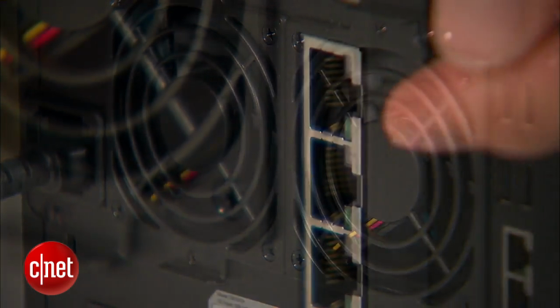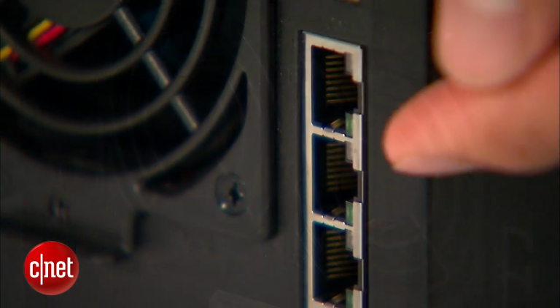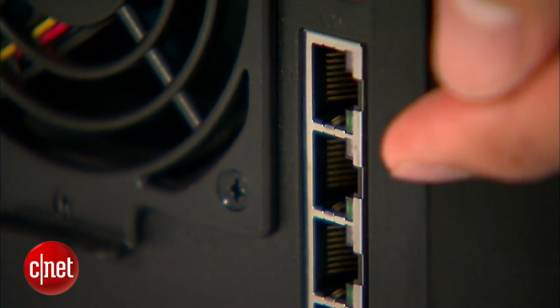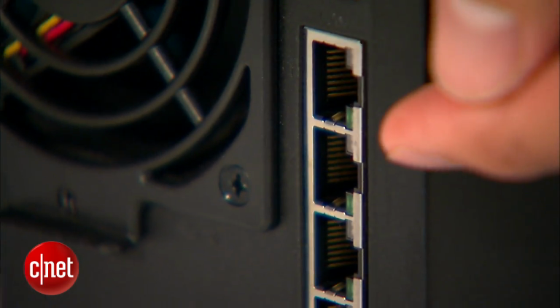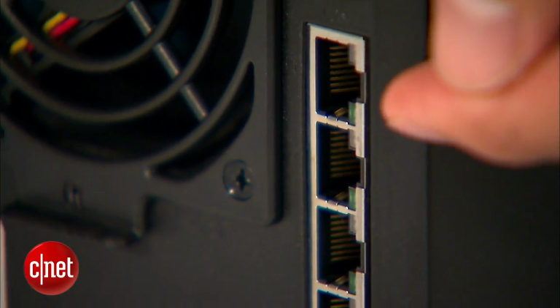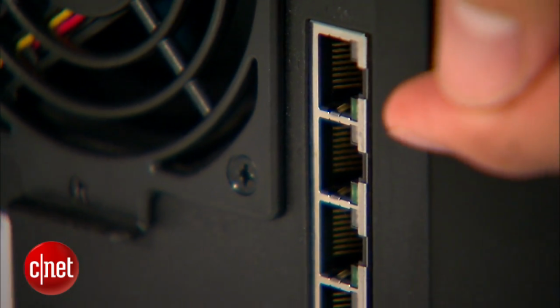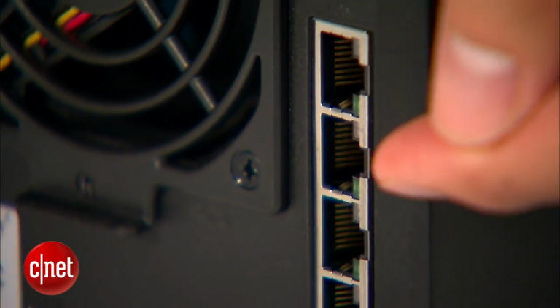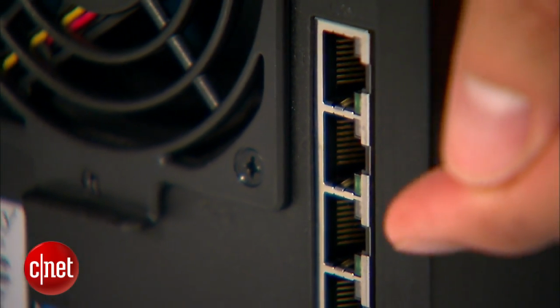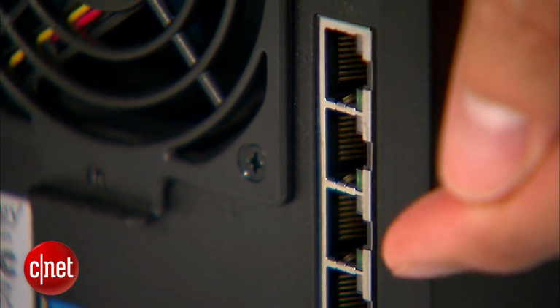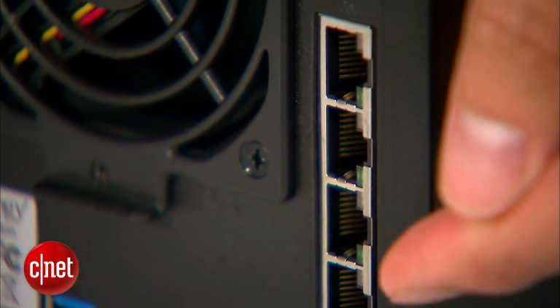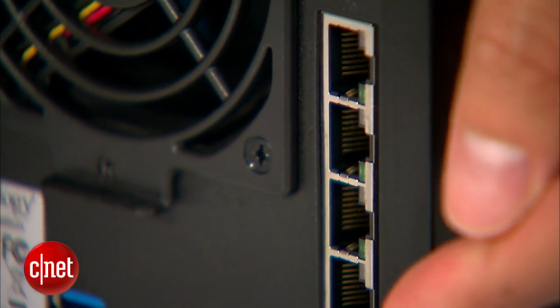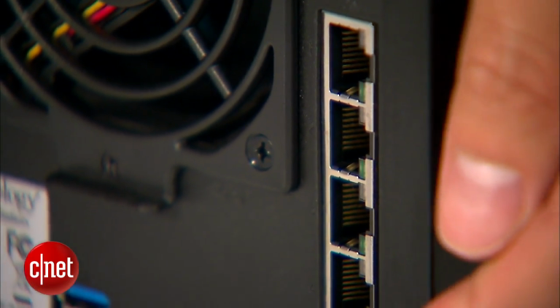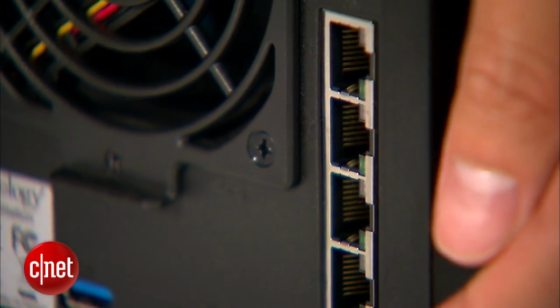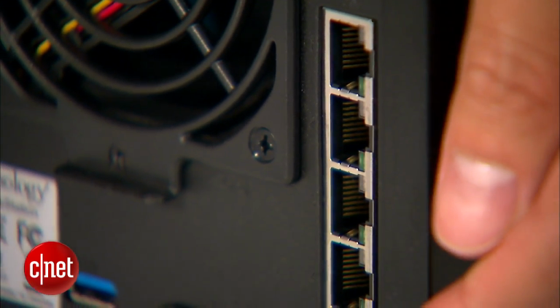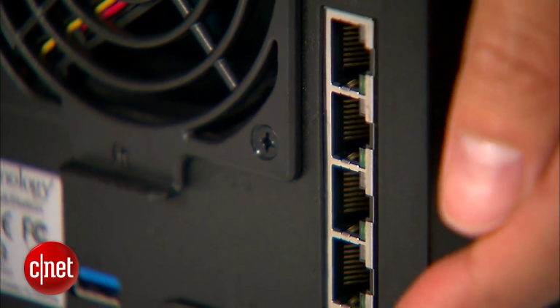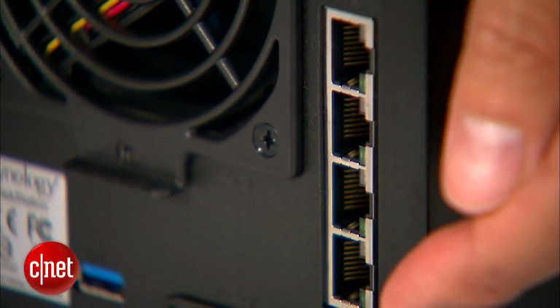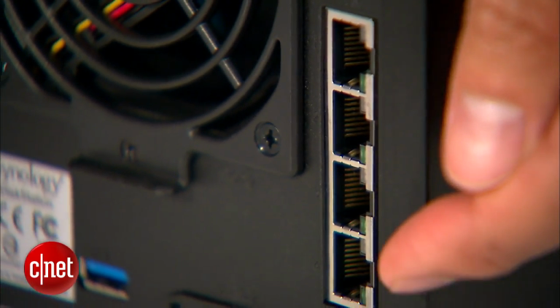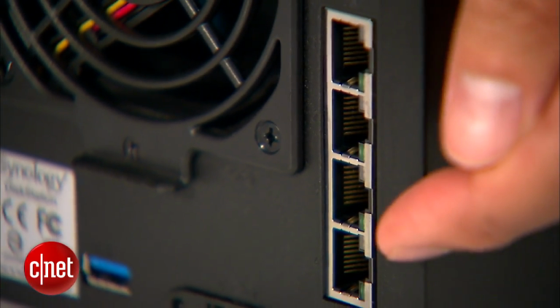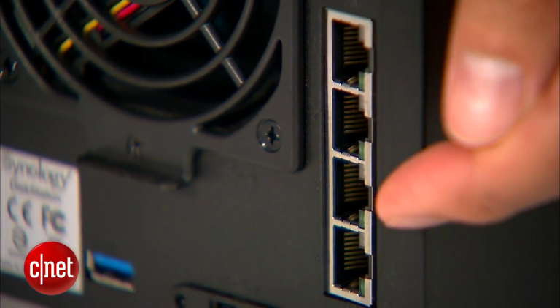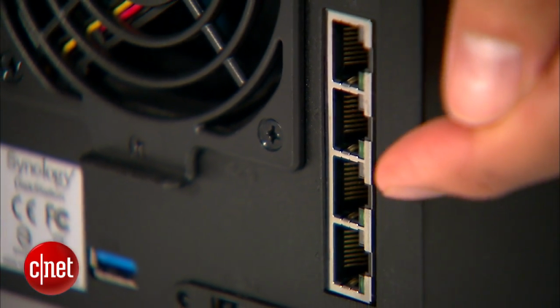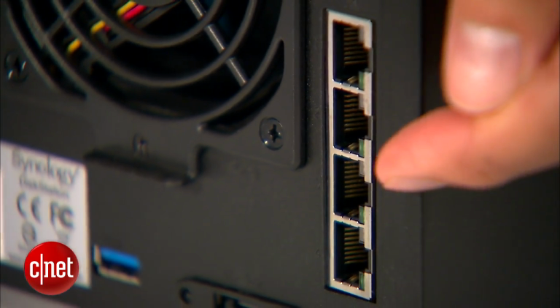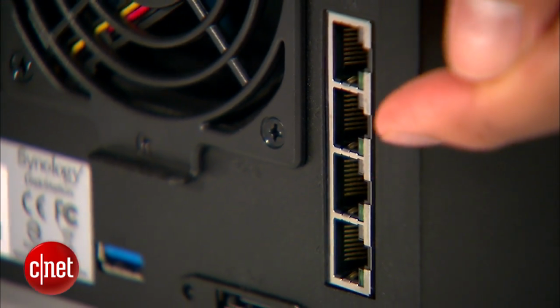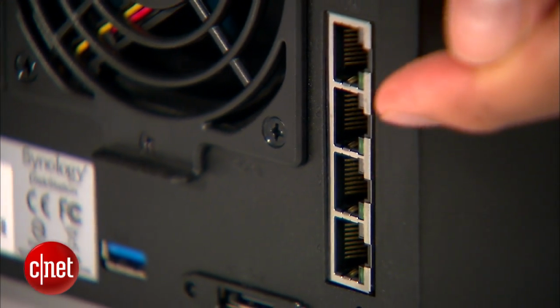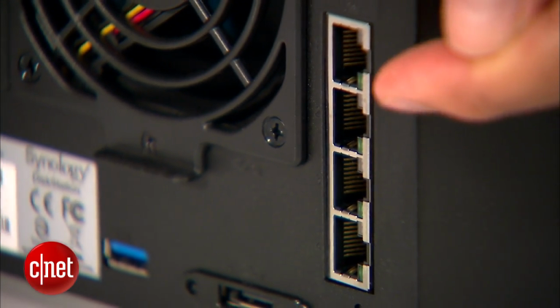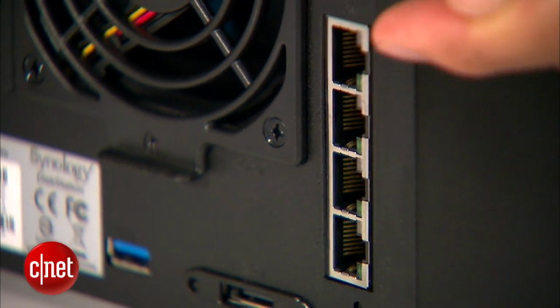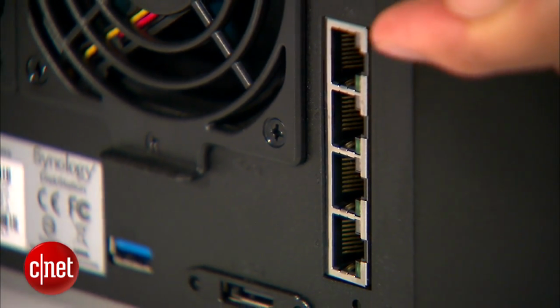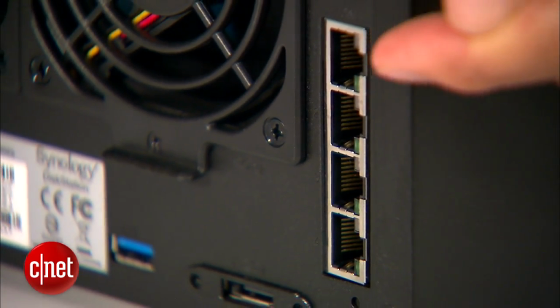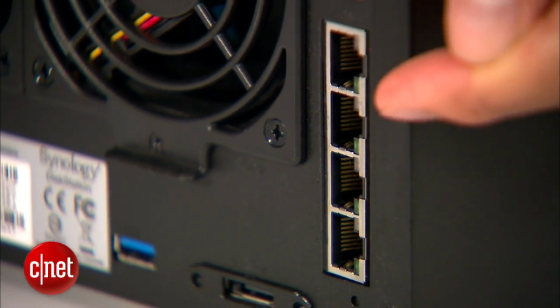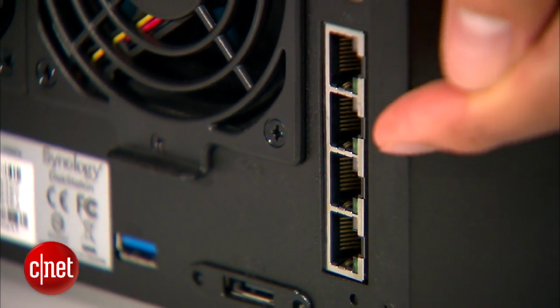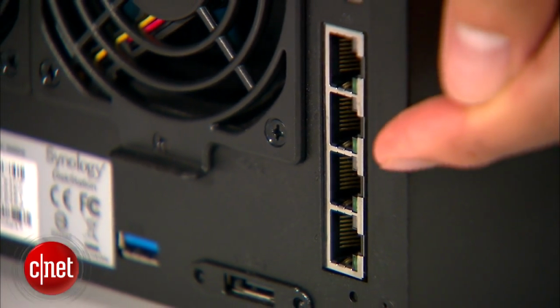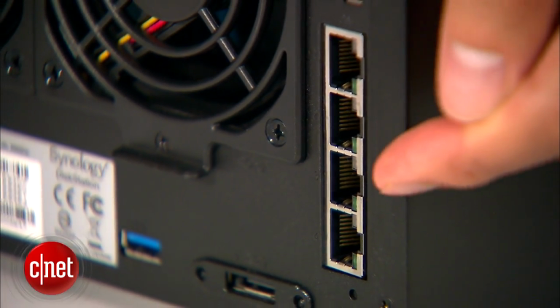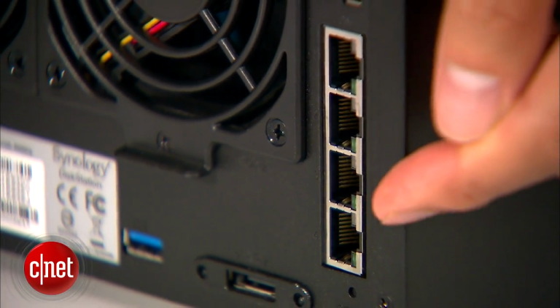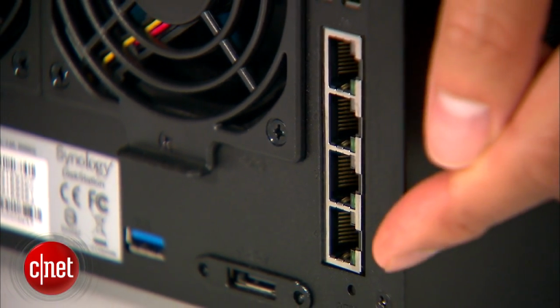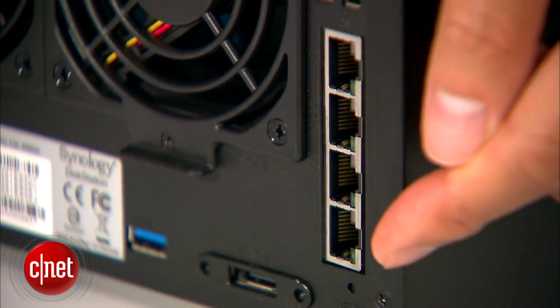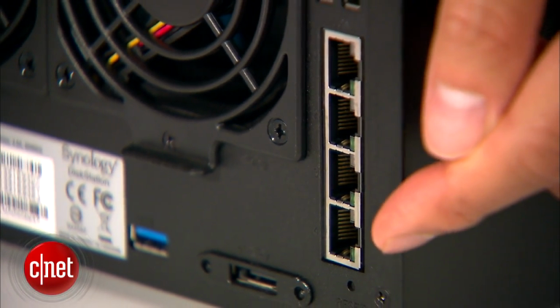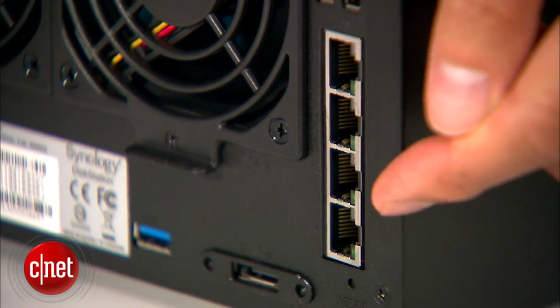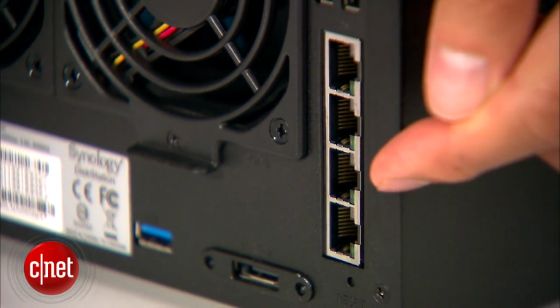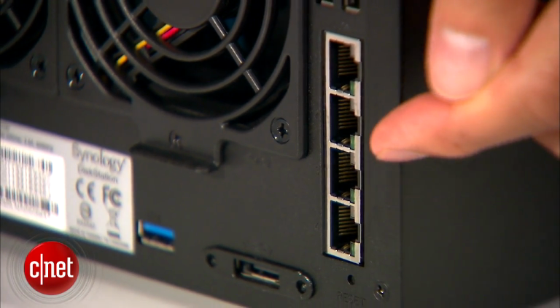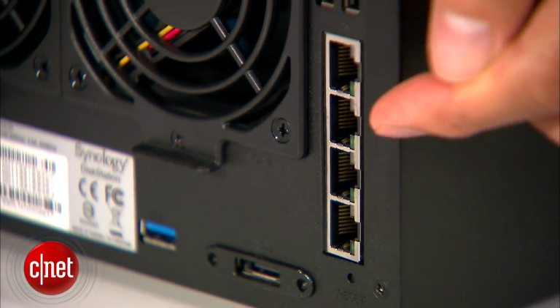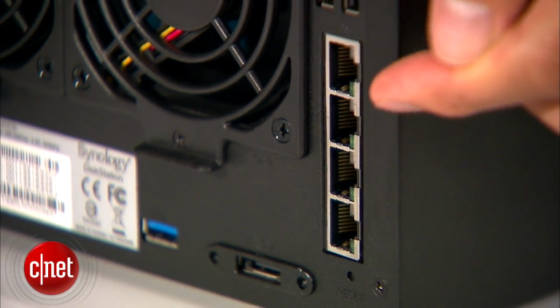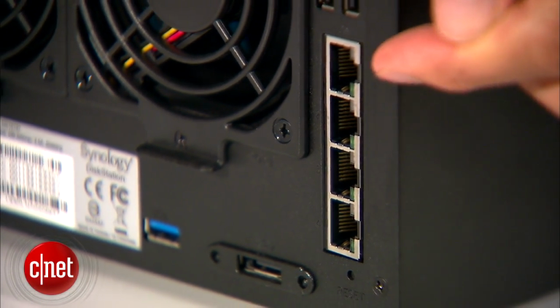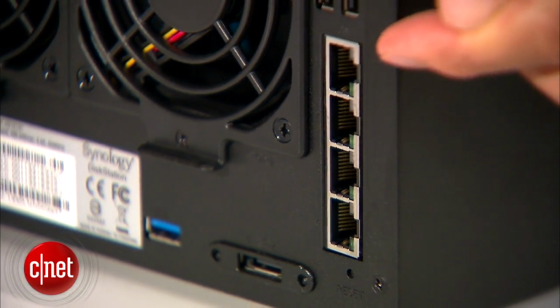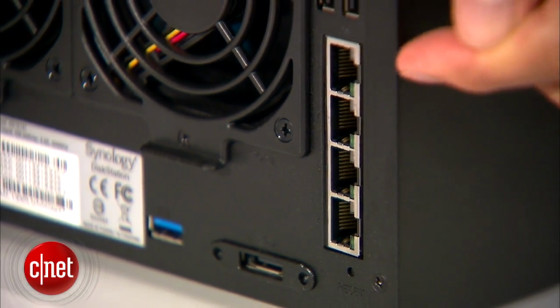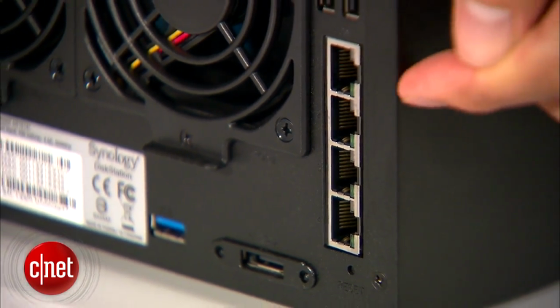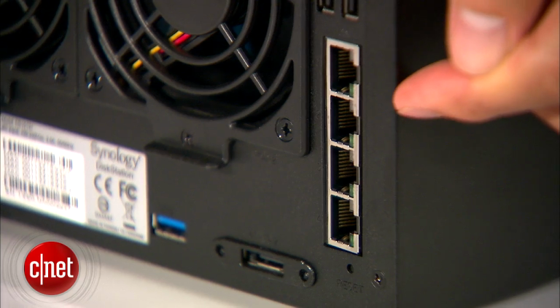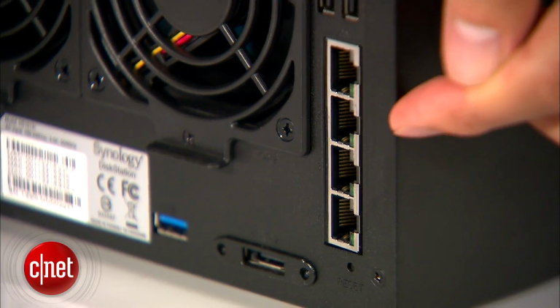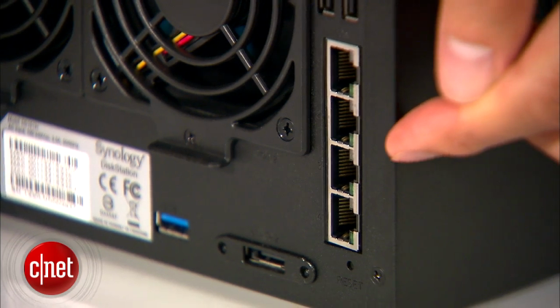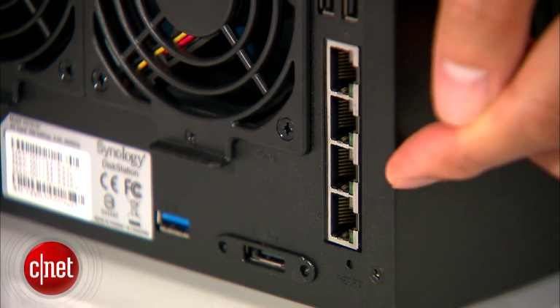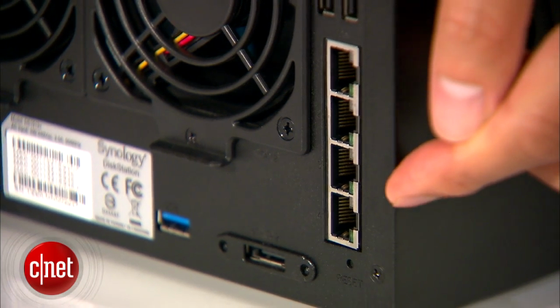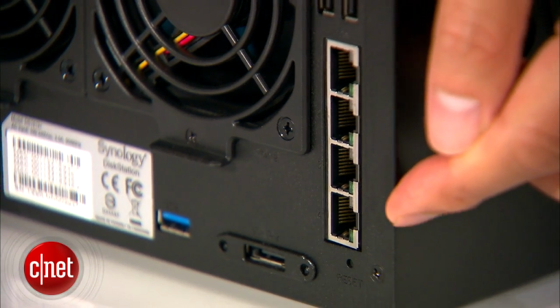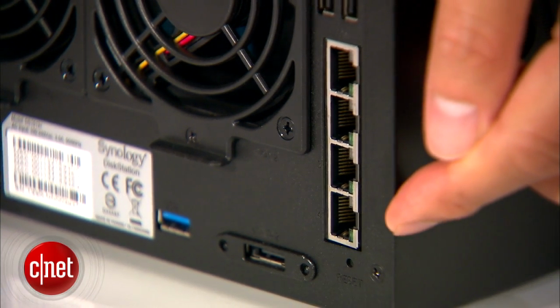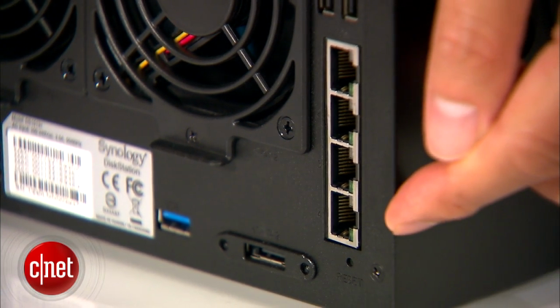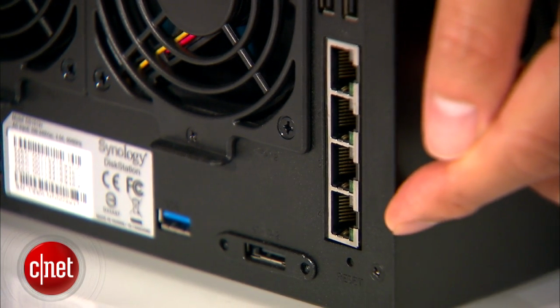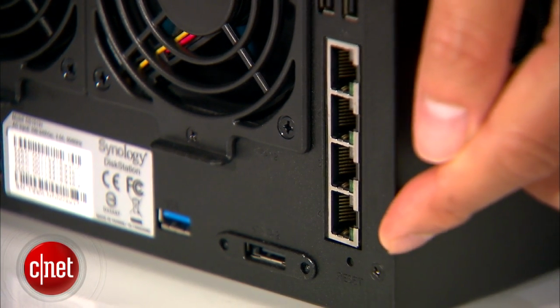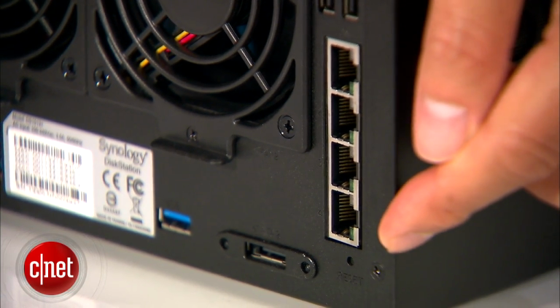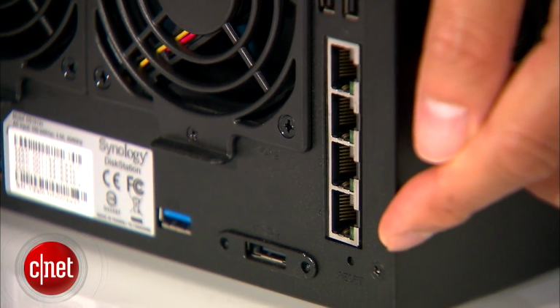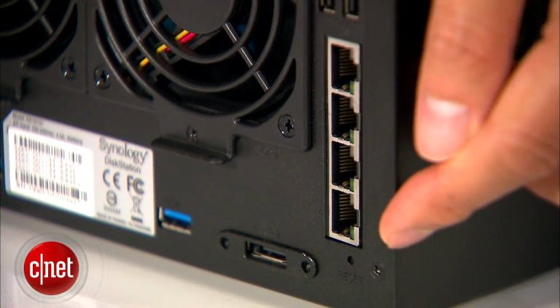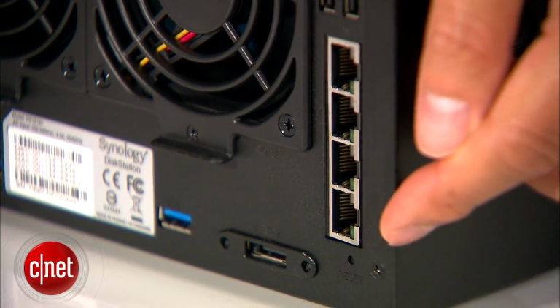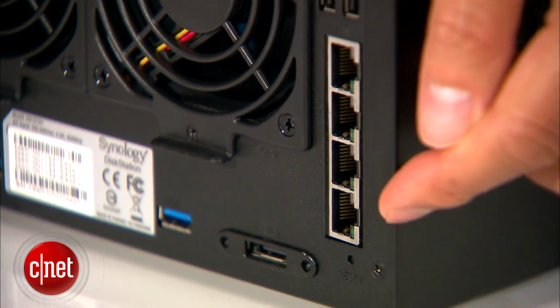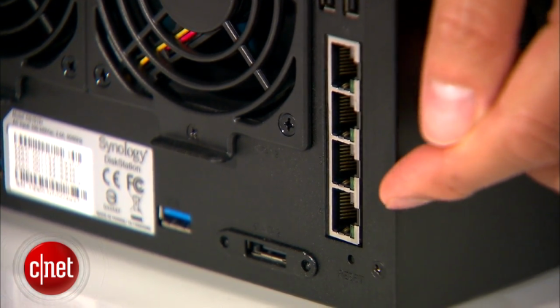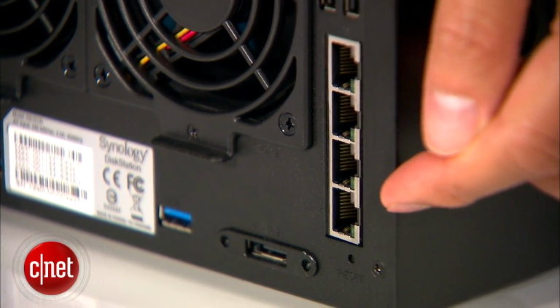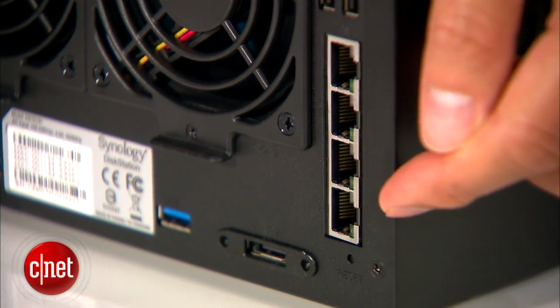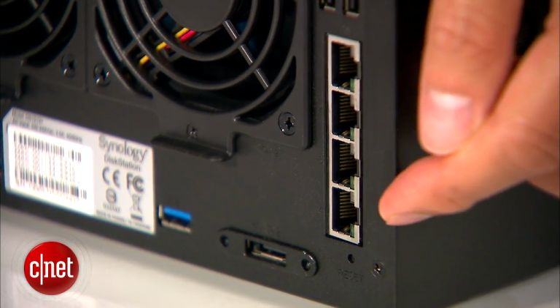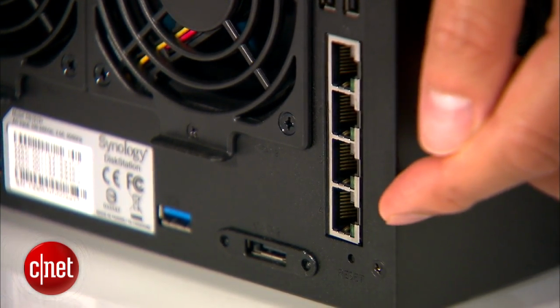And finally, take a look at this — the server has not 1, not 2, not even 3, but 4 gigabit Ethernet ports.